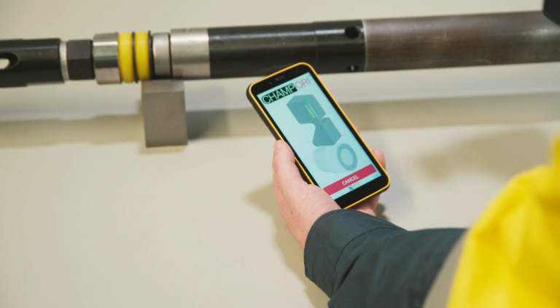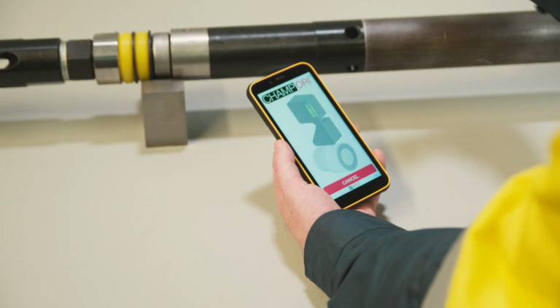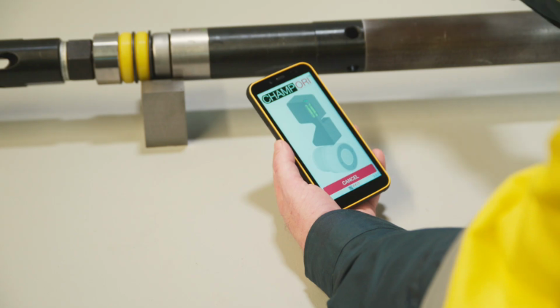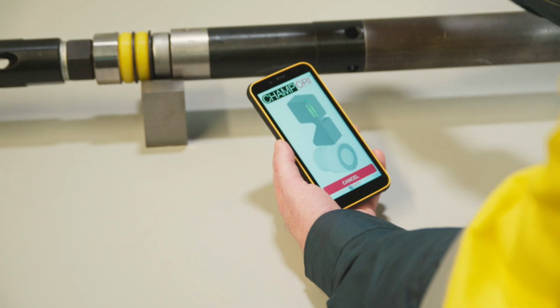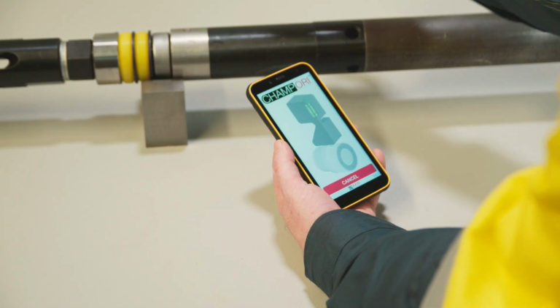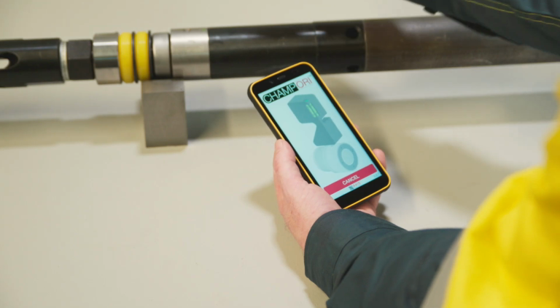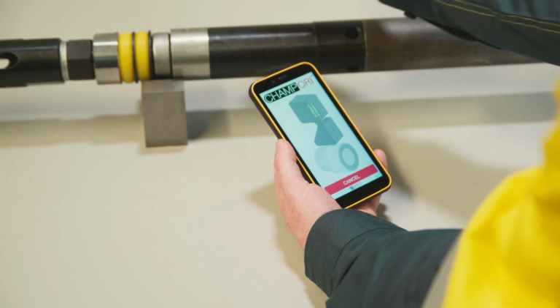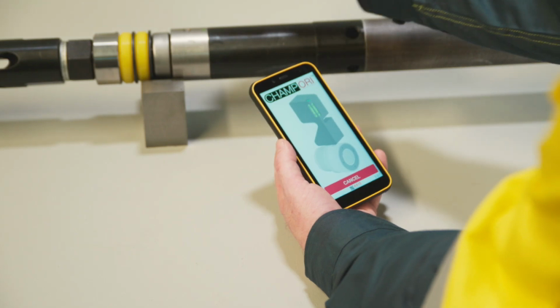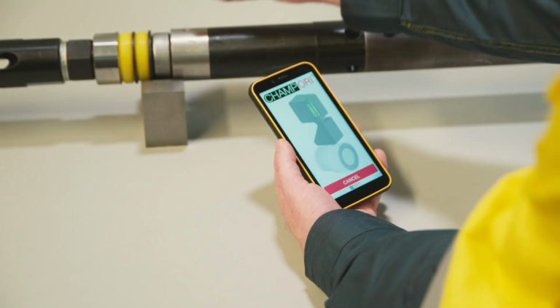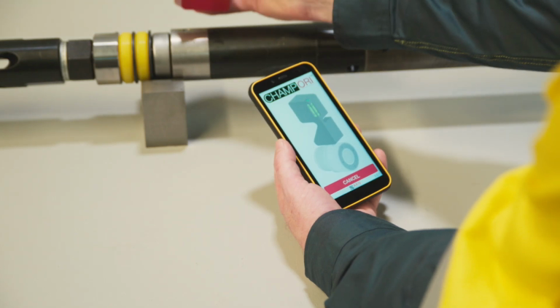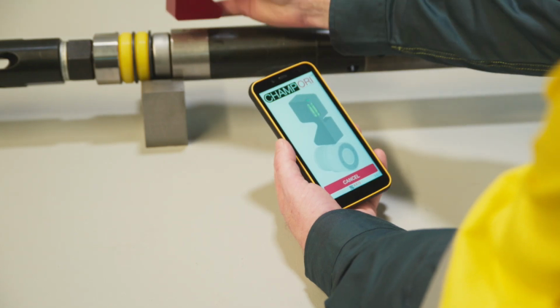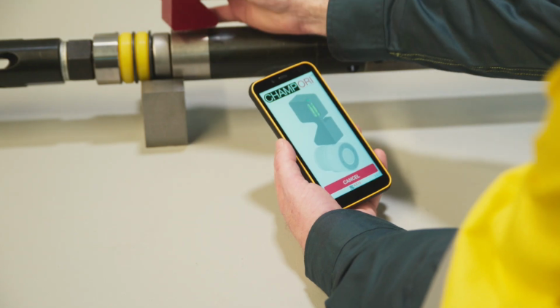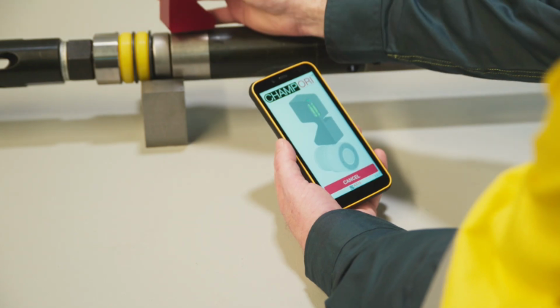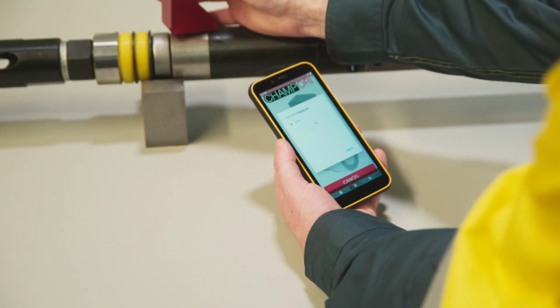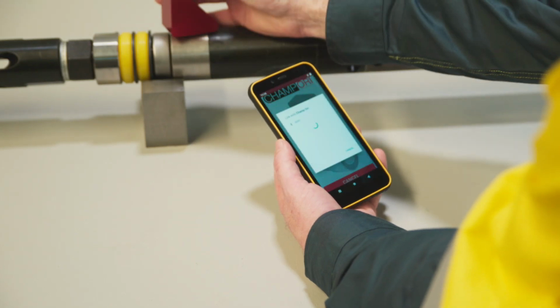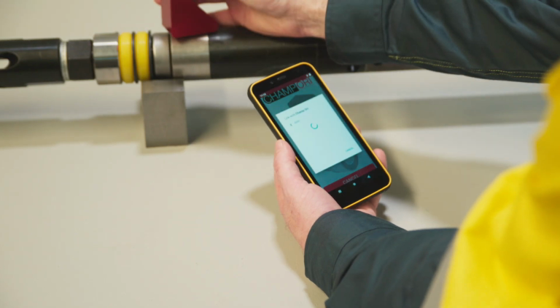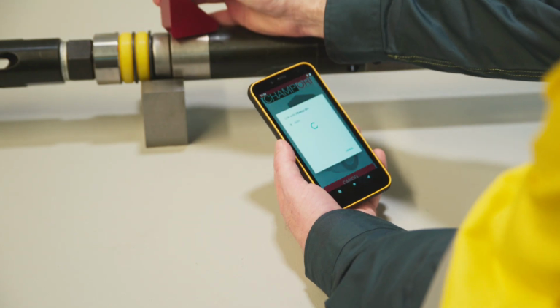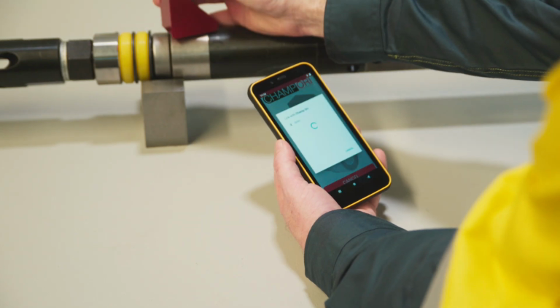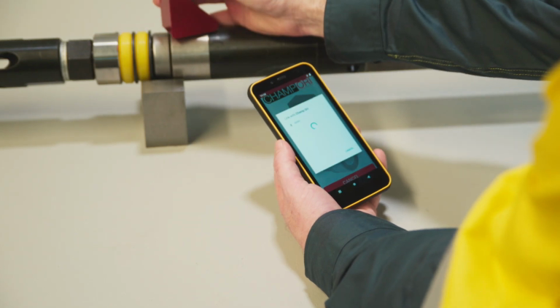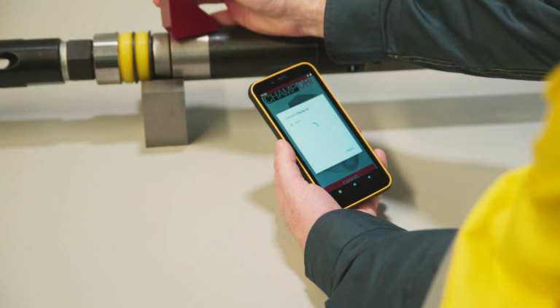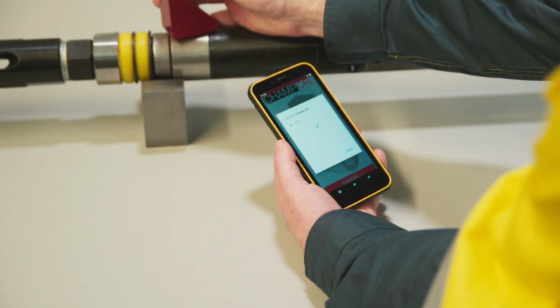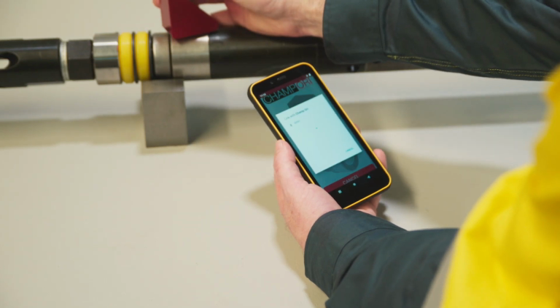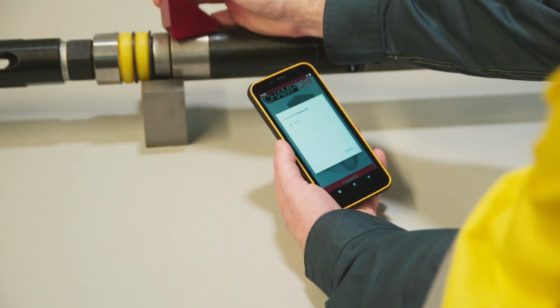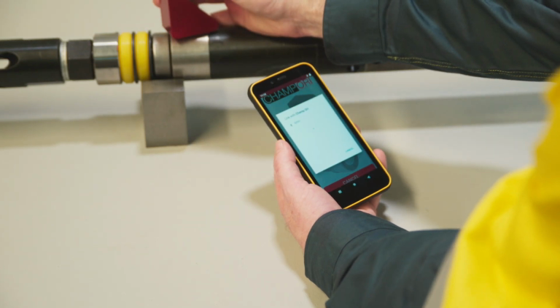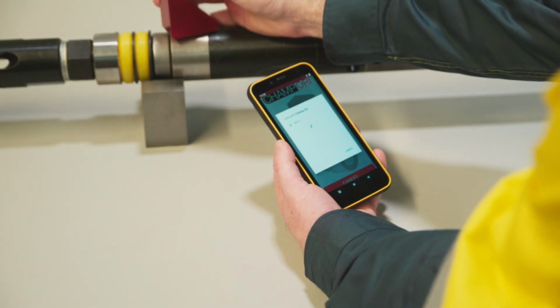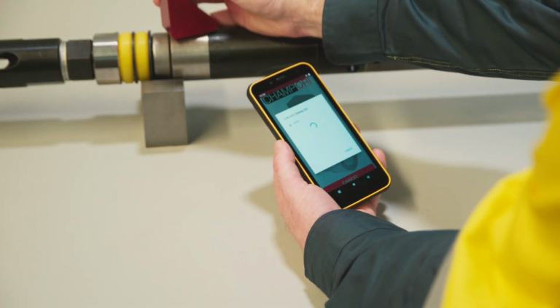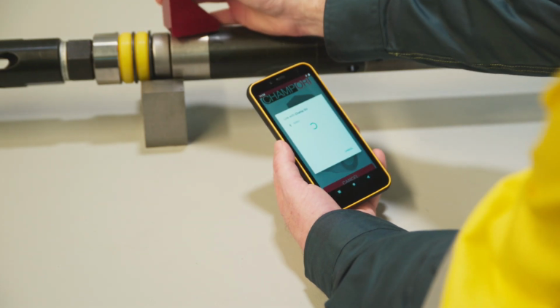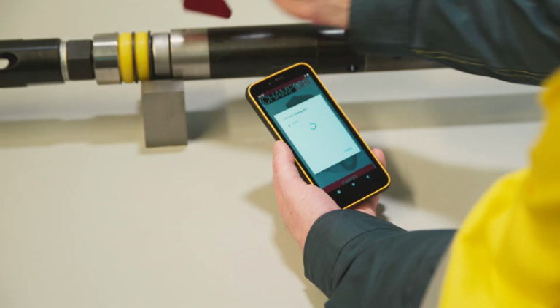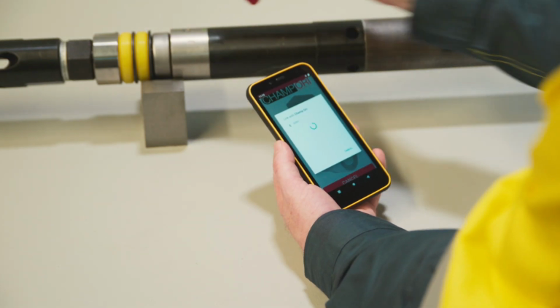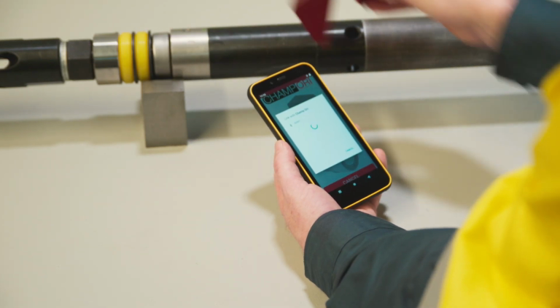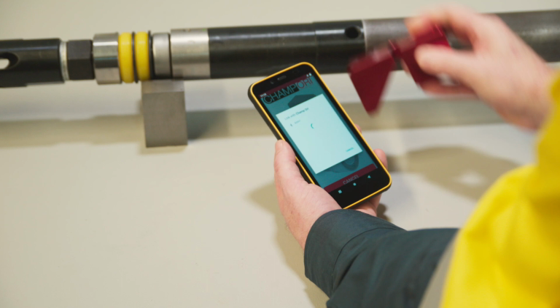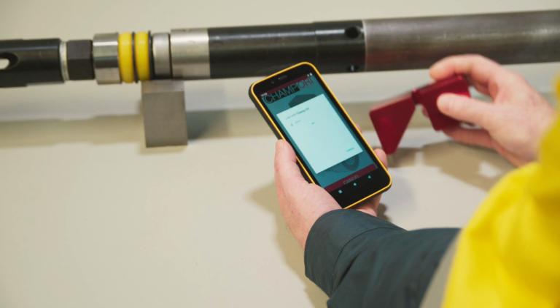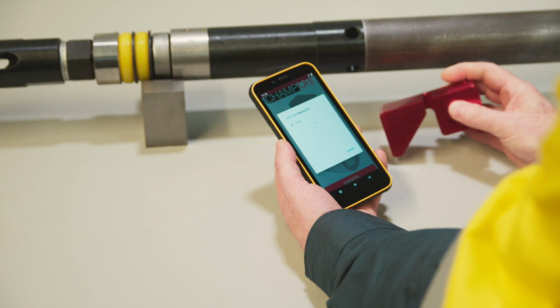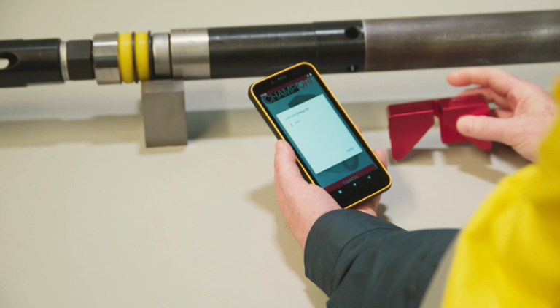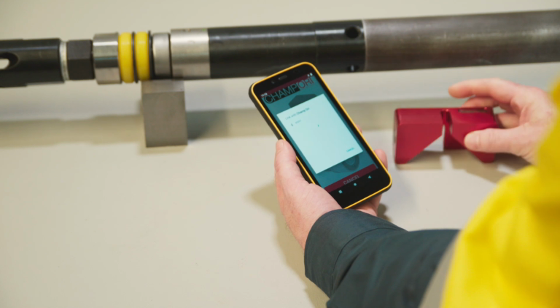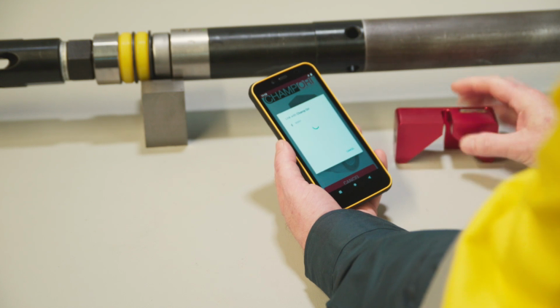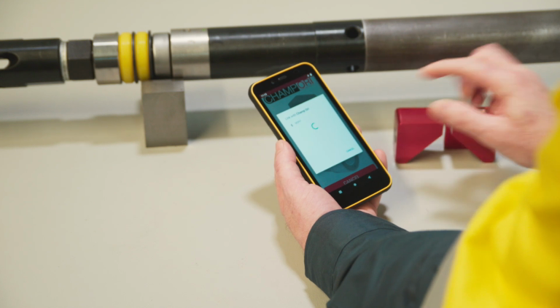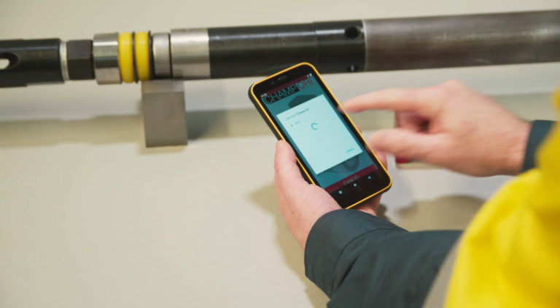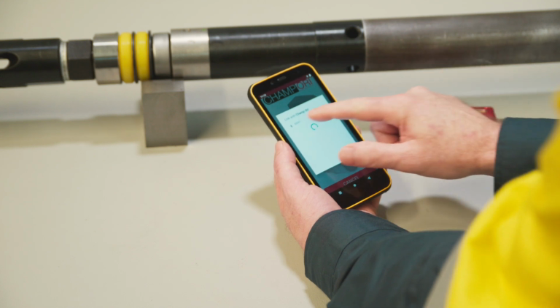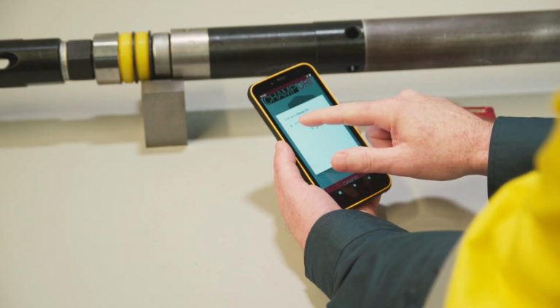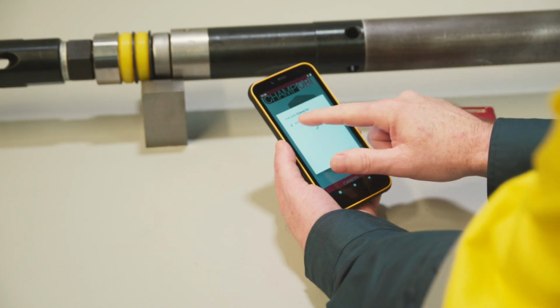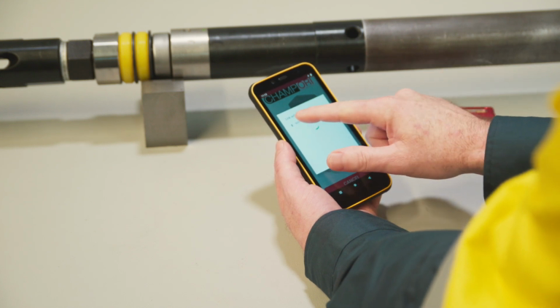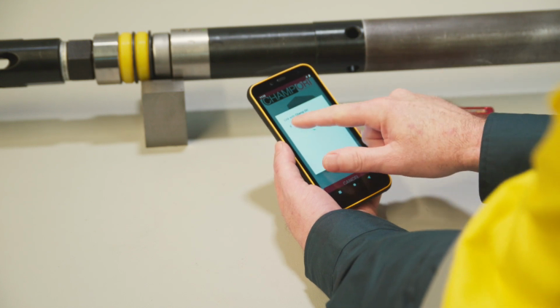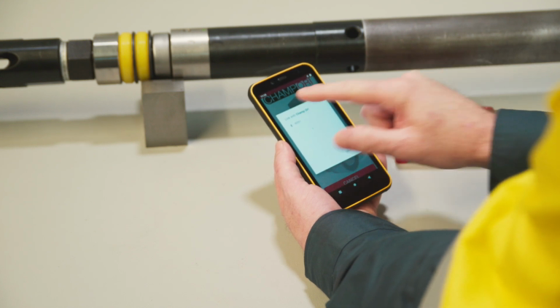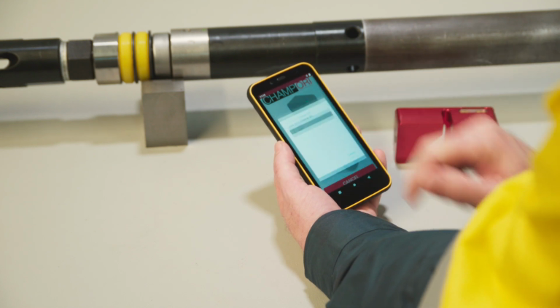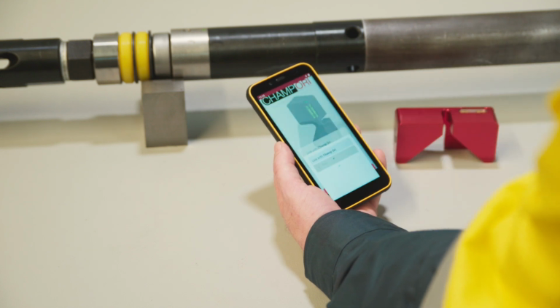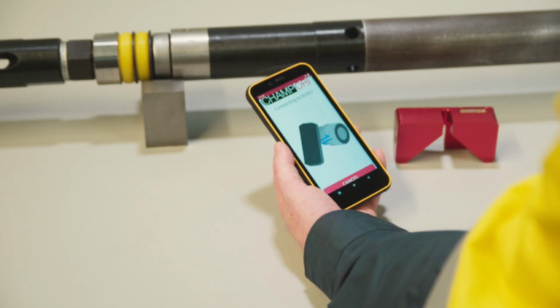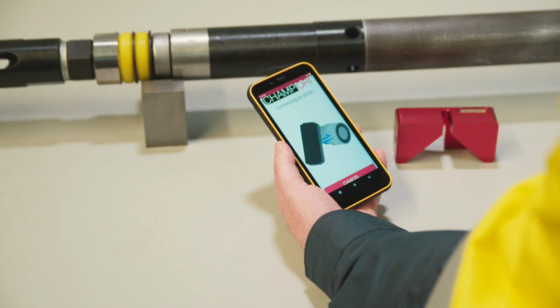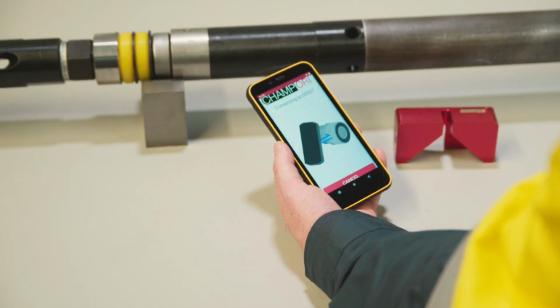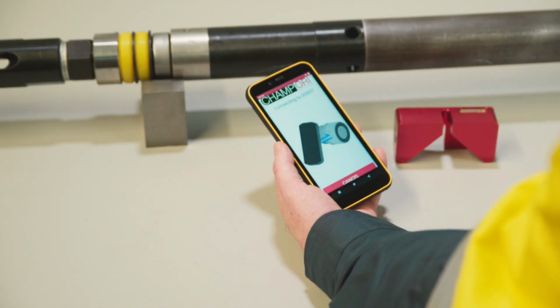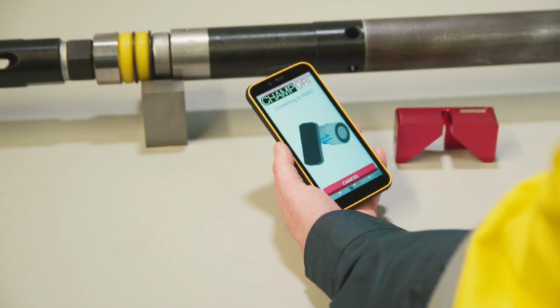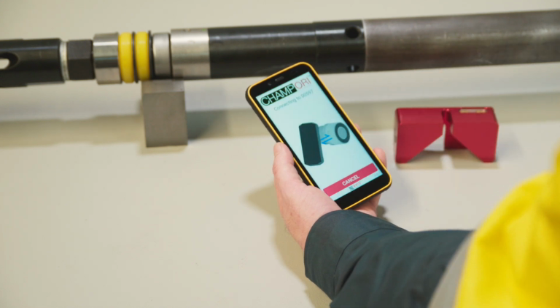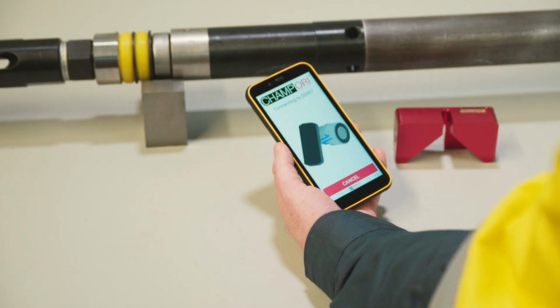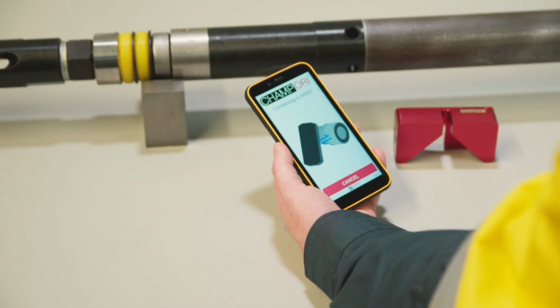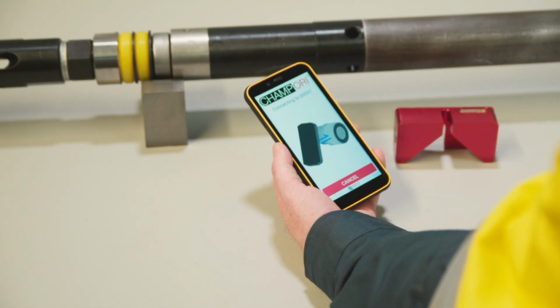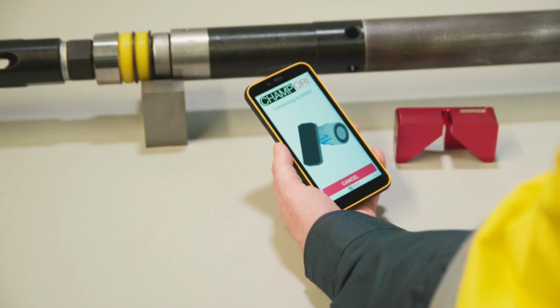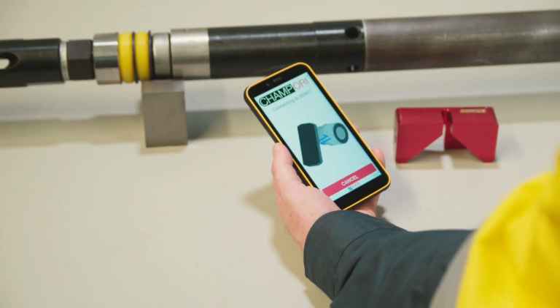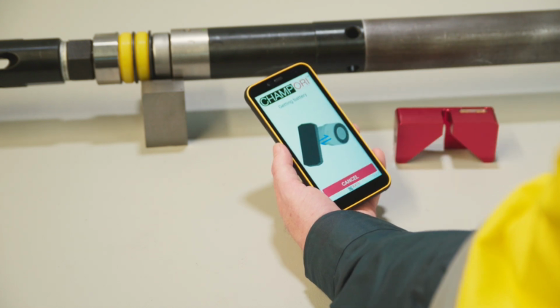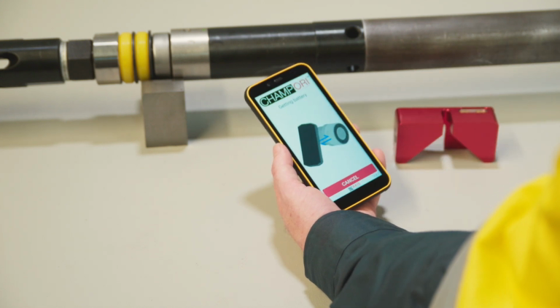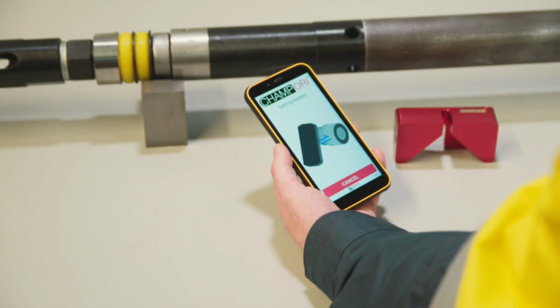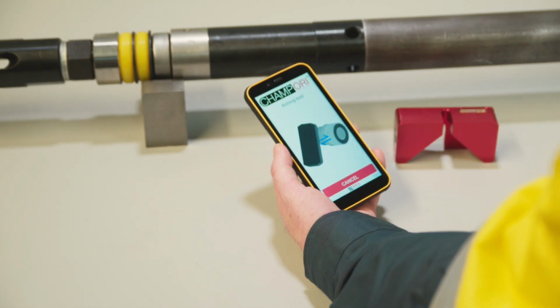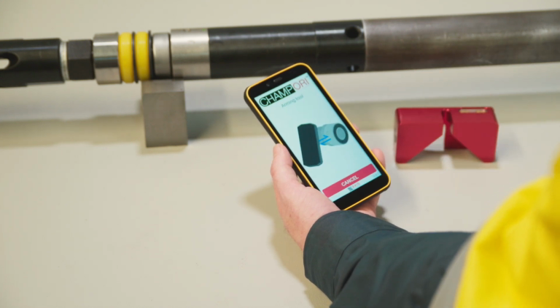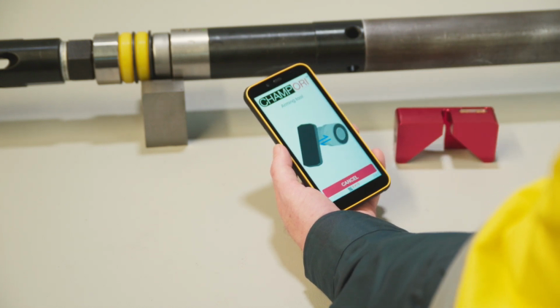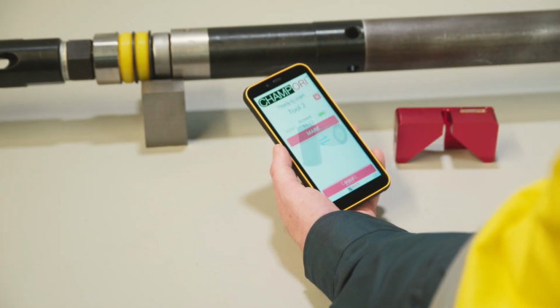The ORI tool remains within the head assembly to communicate, mark core and drill the next run without disassembling.